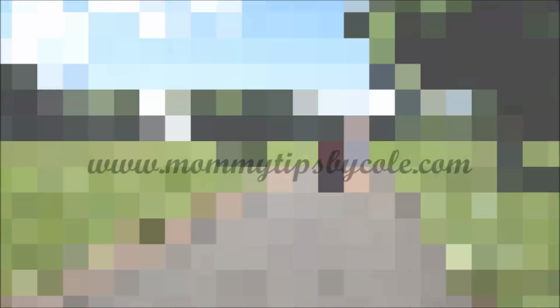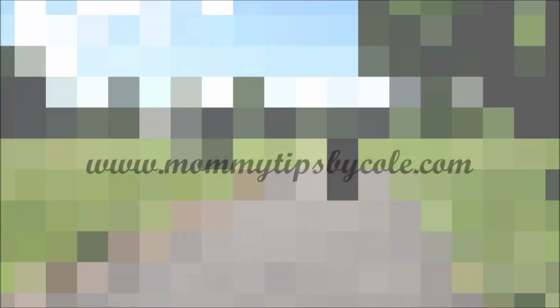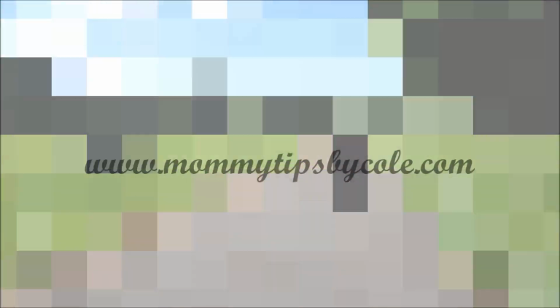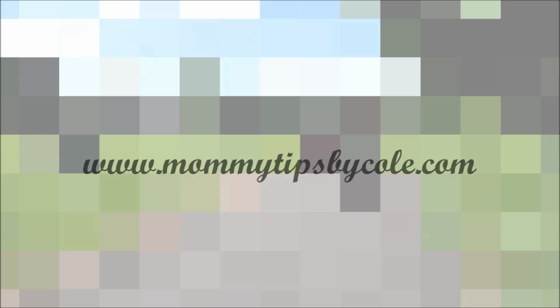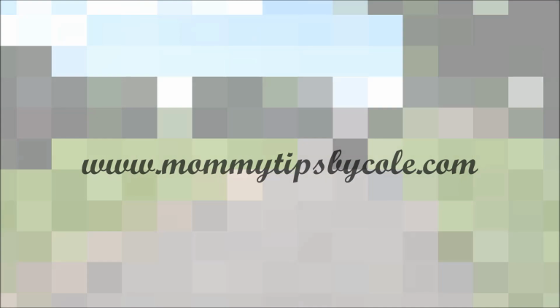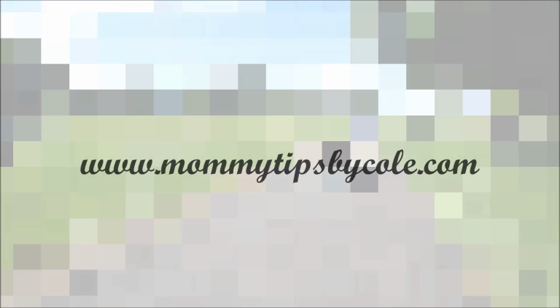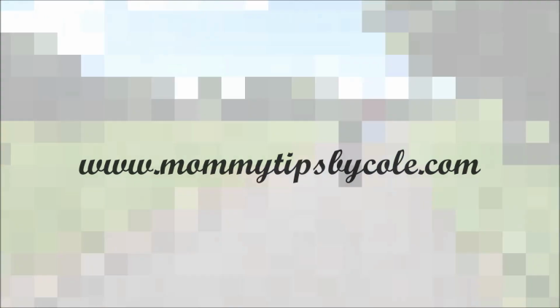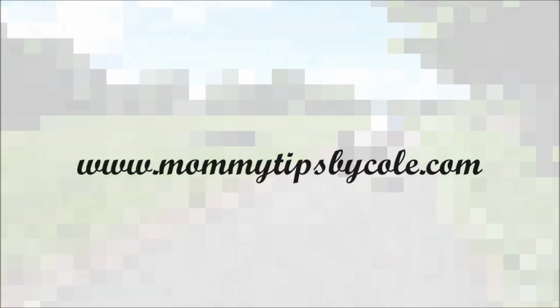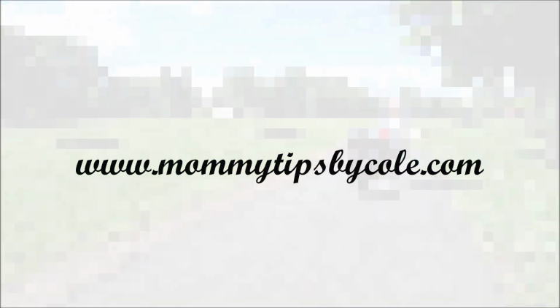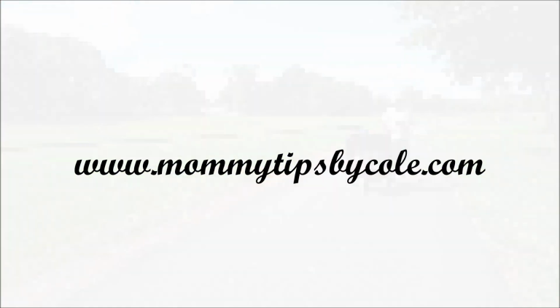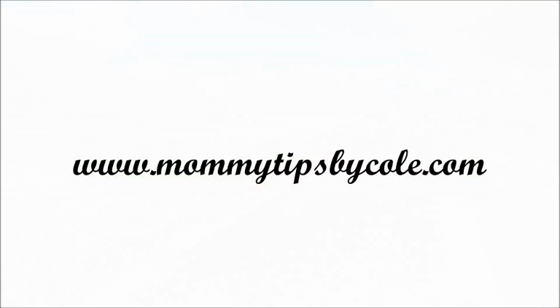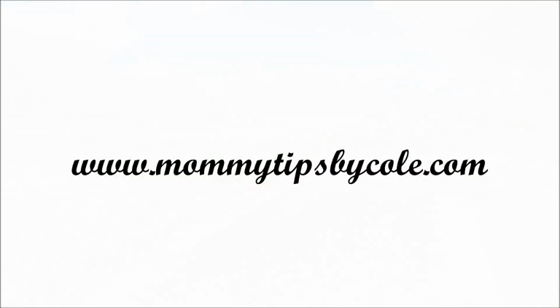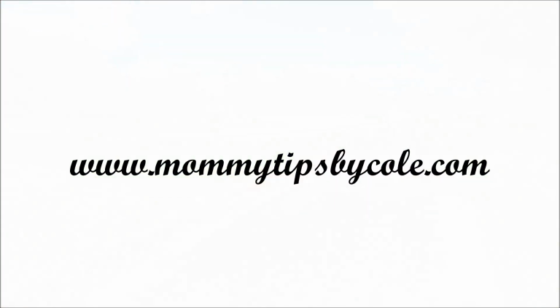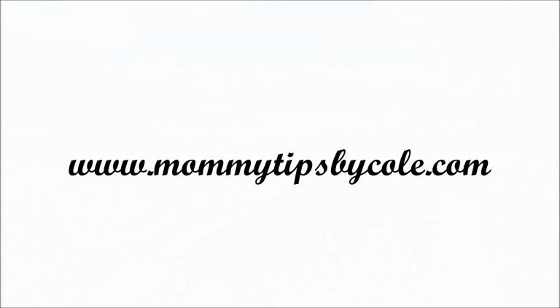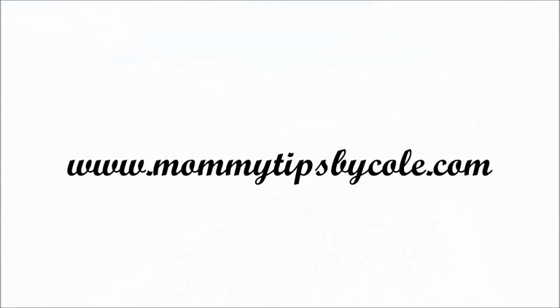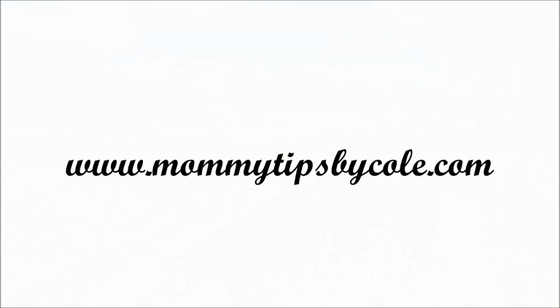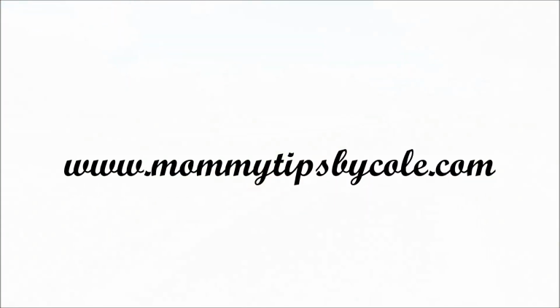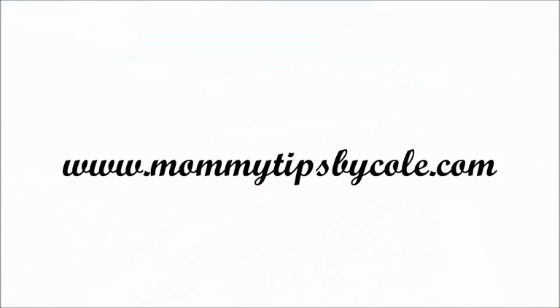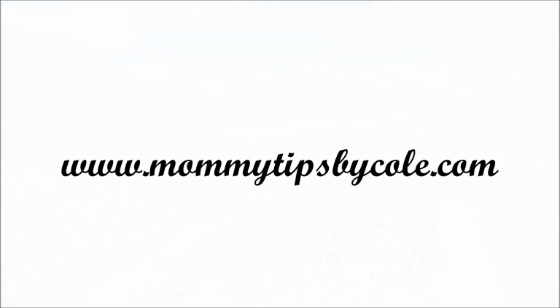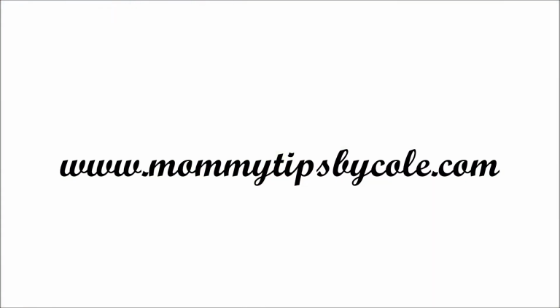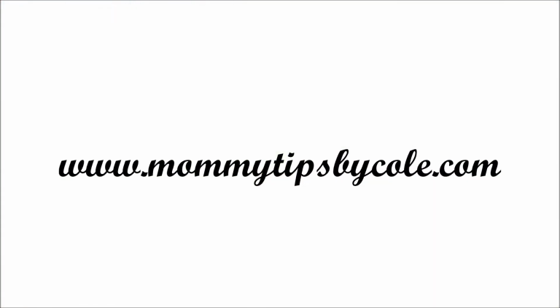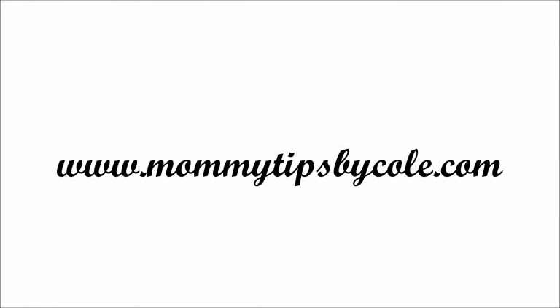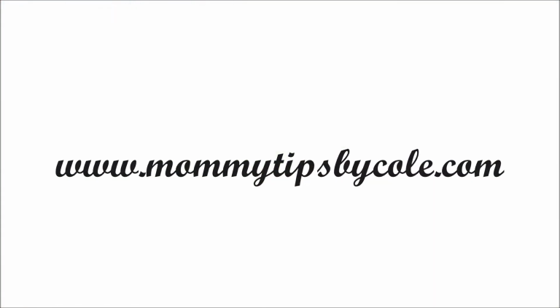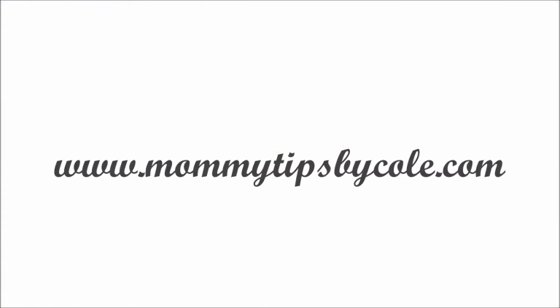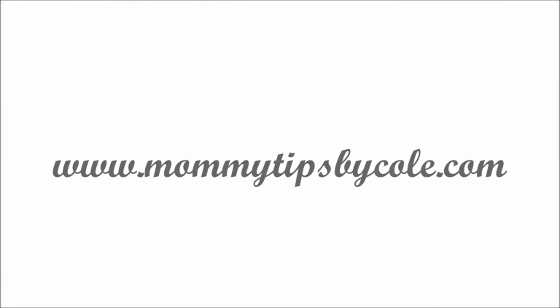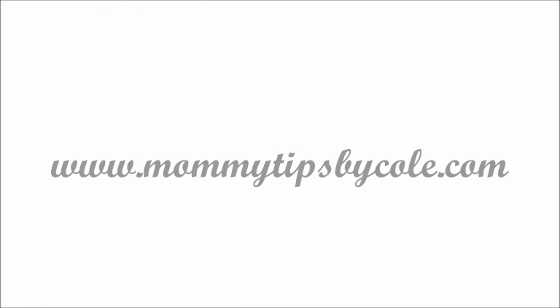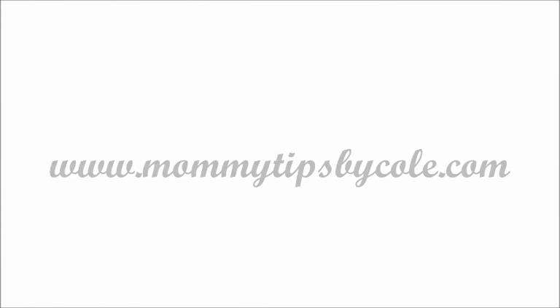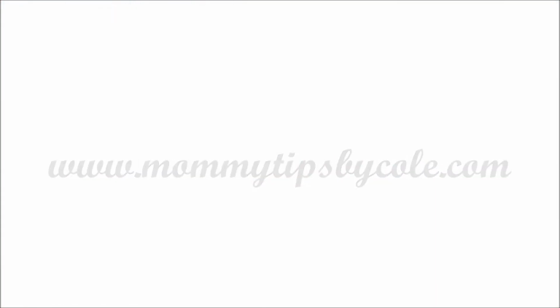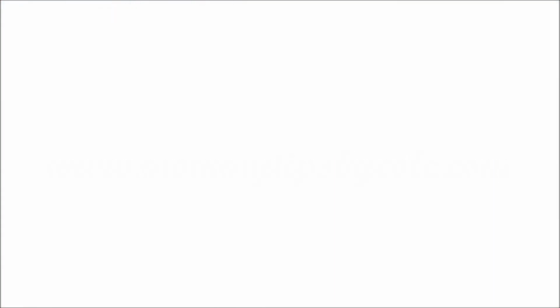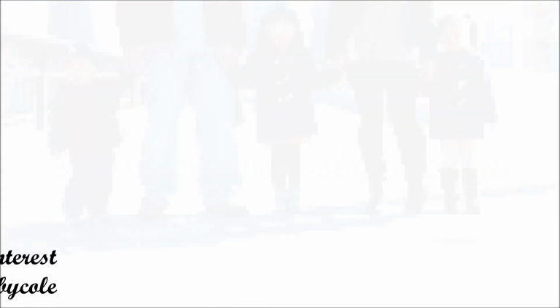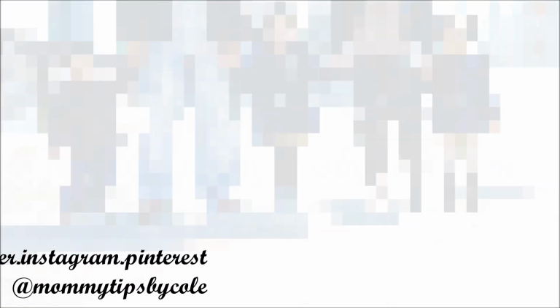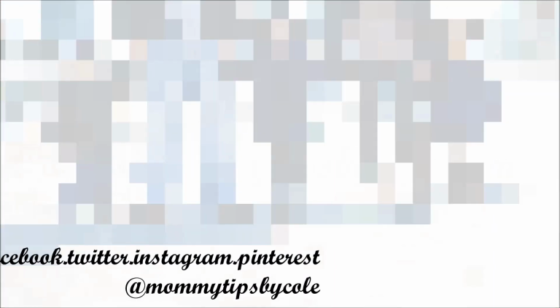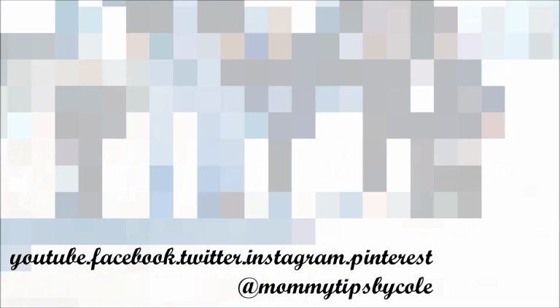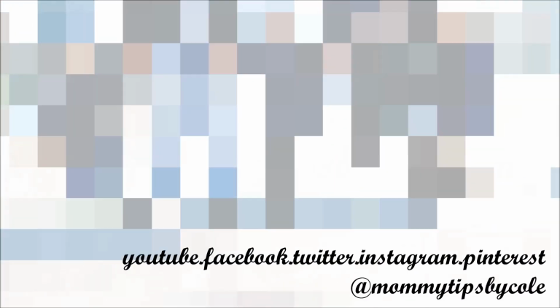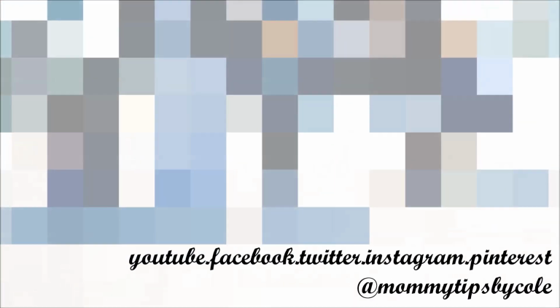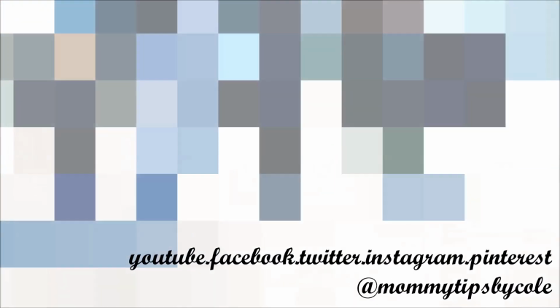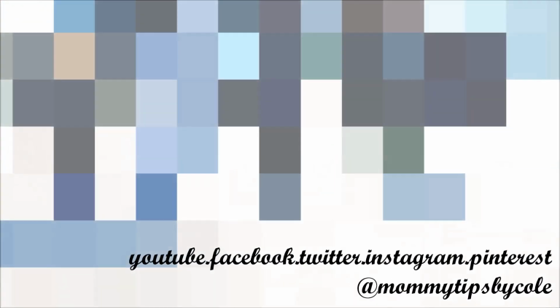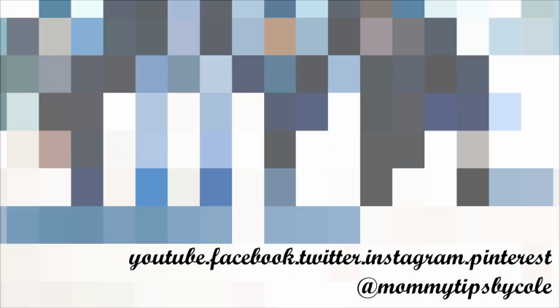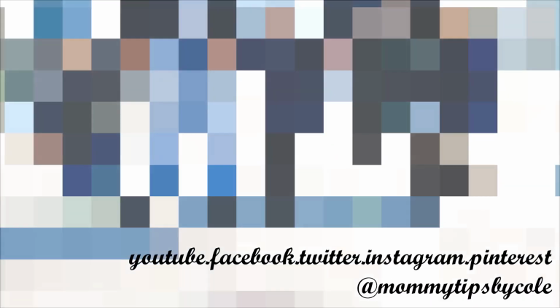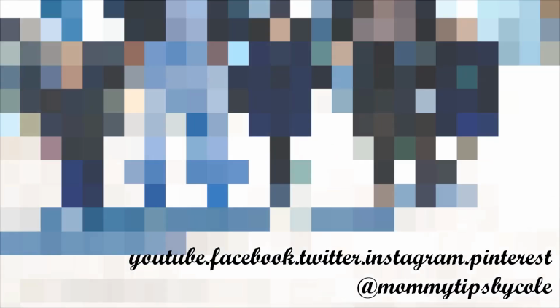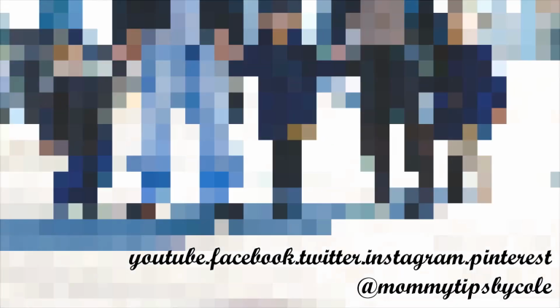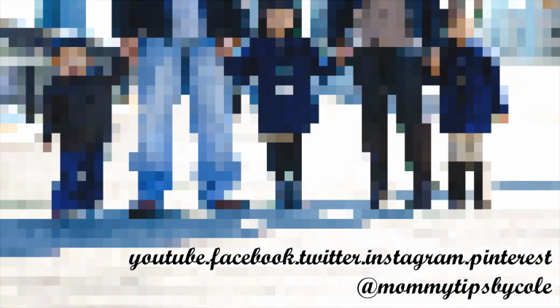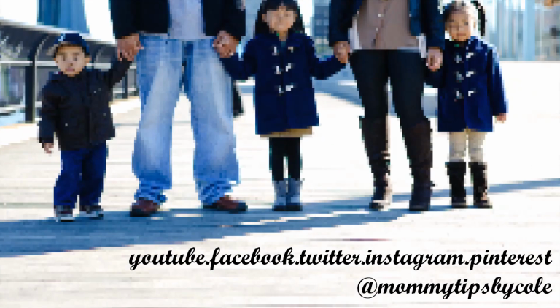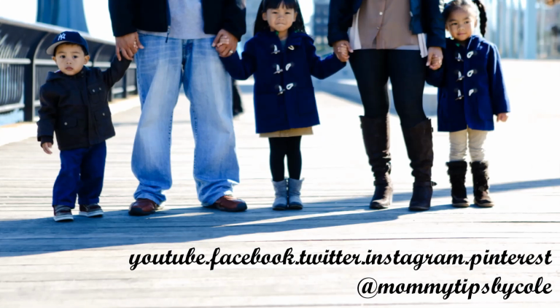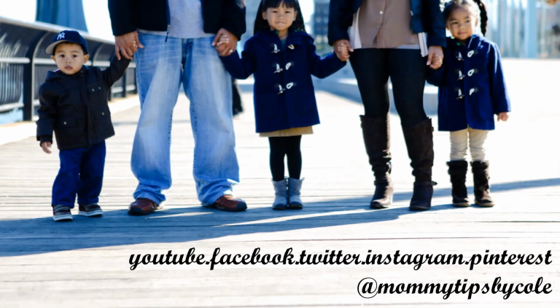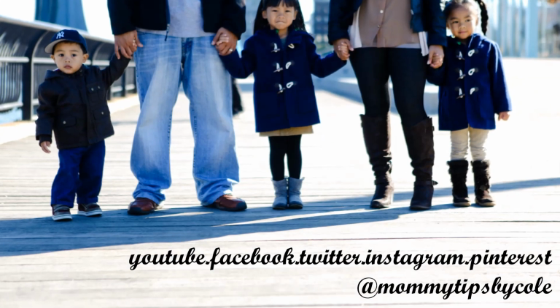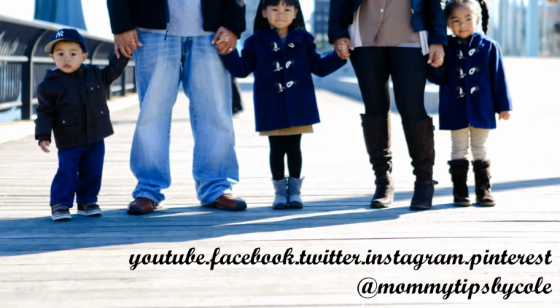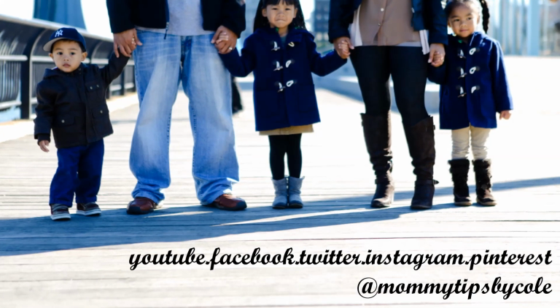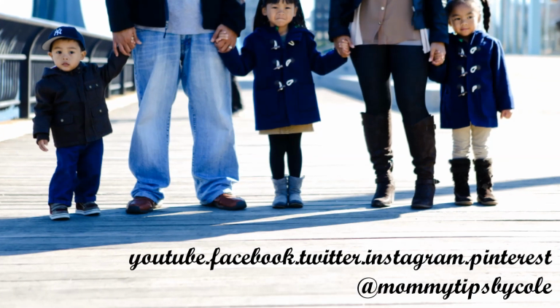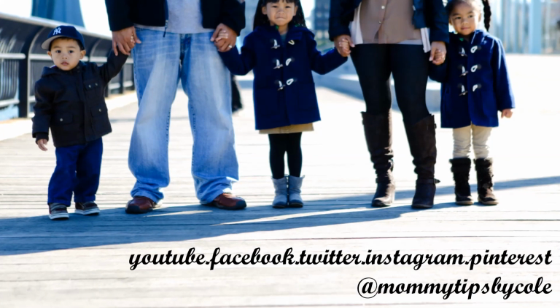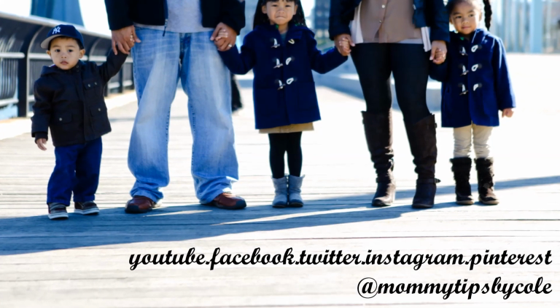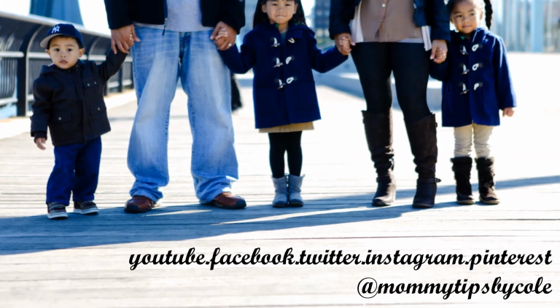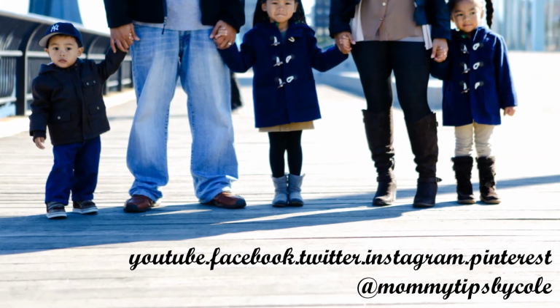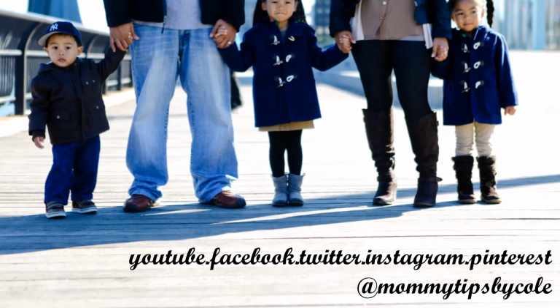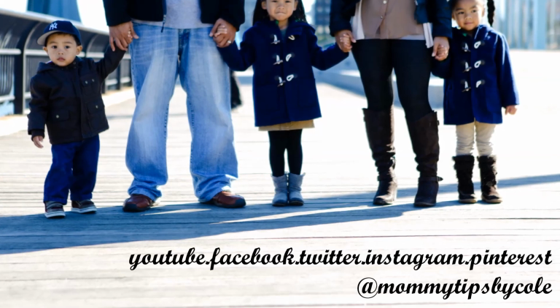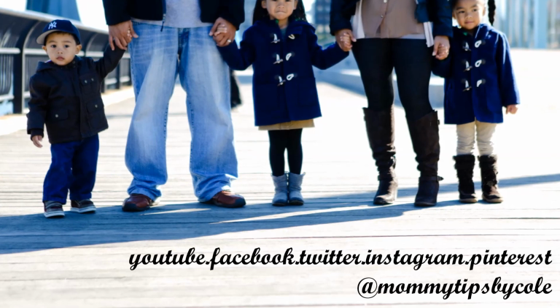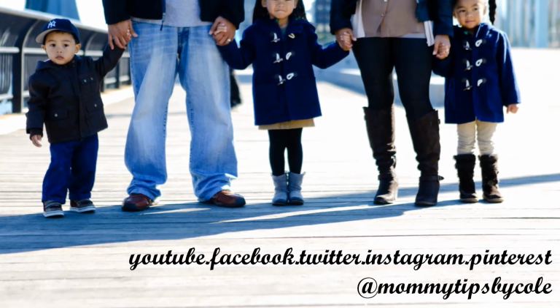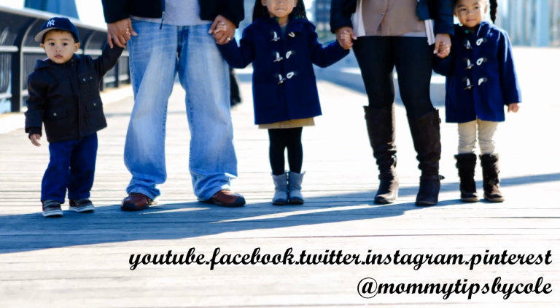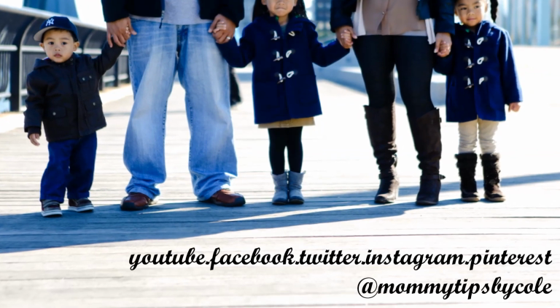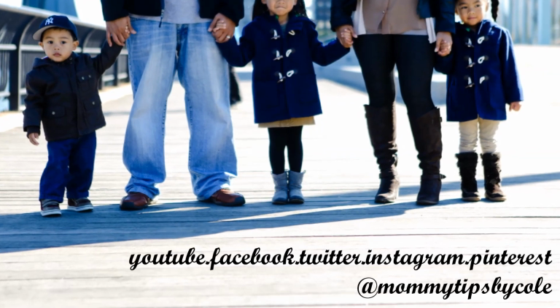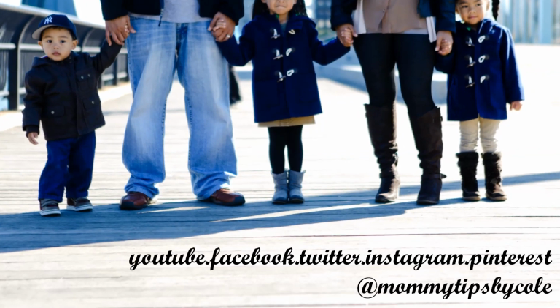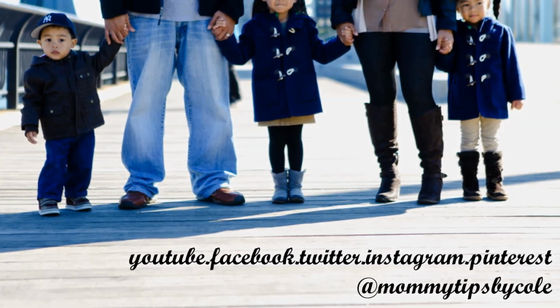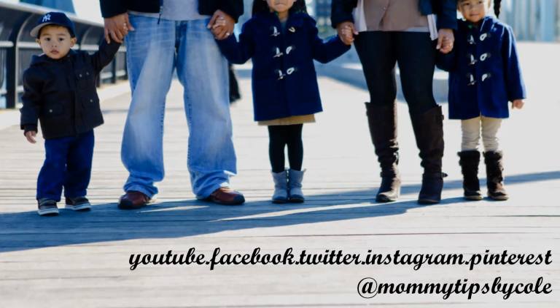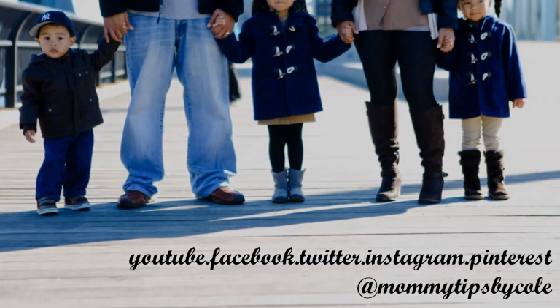I hope you guys enjoyed this video. Let me know if you've ever tried Bob's Strollers before. Stay tuned for my upcoming review and I'll see you next time.